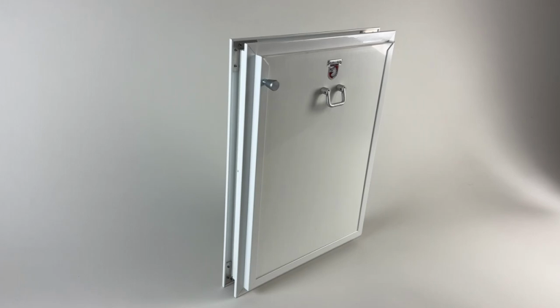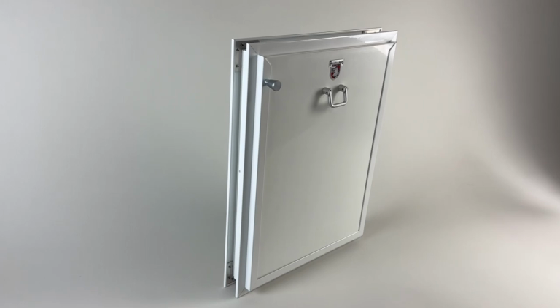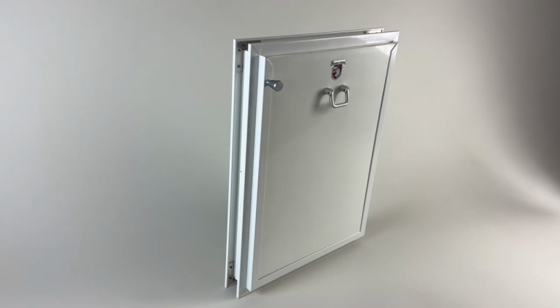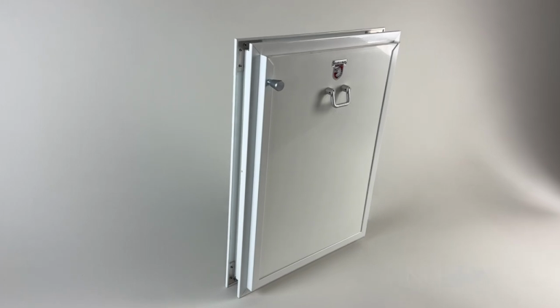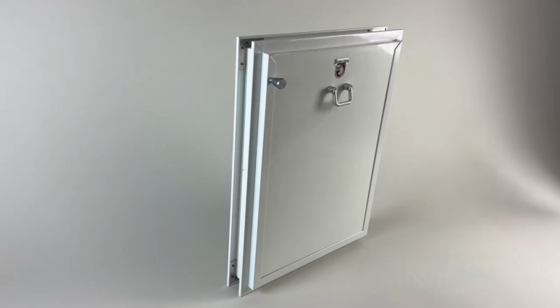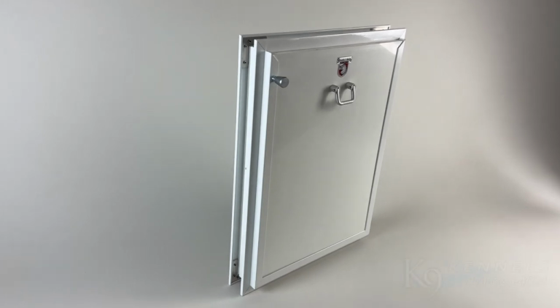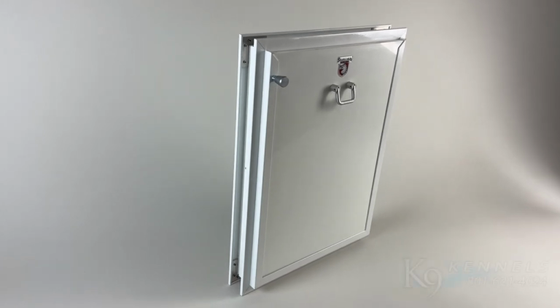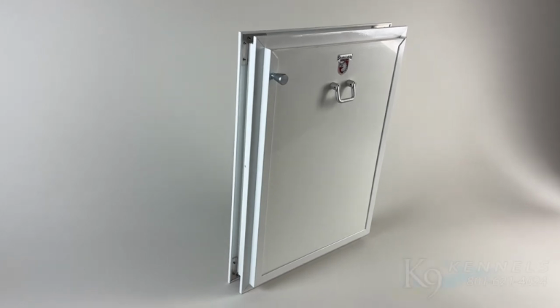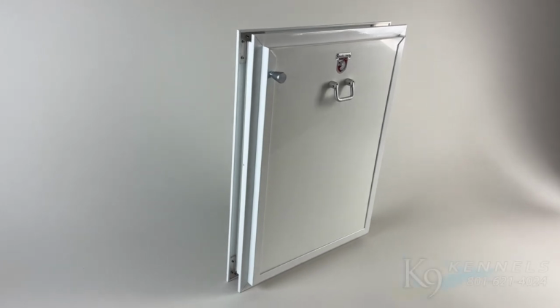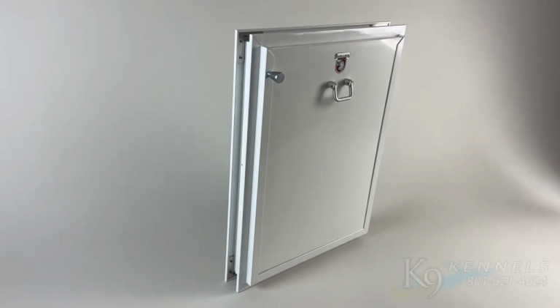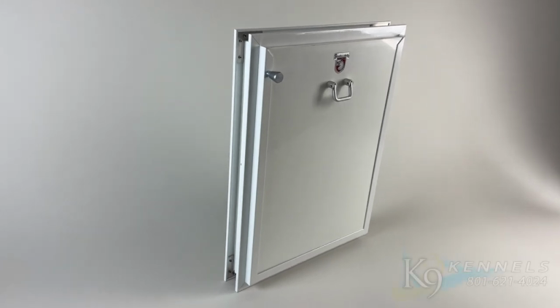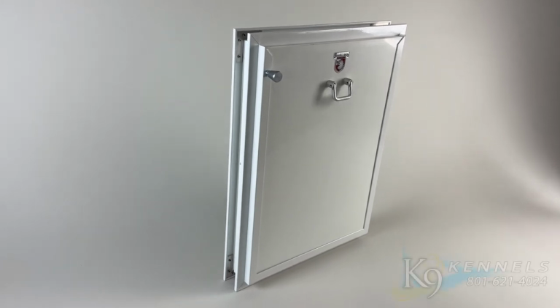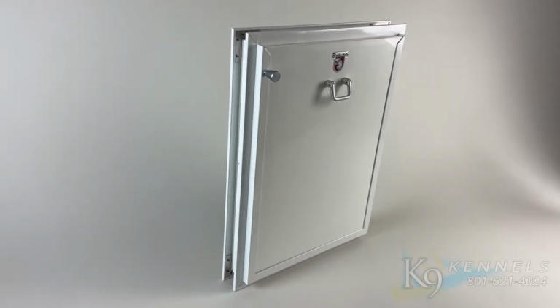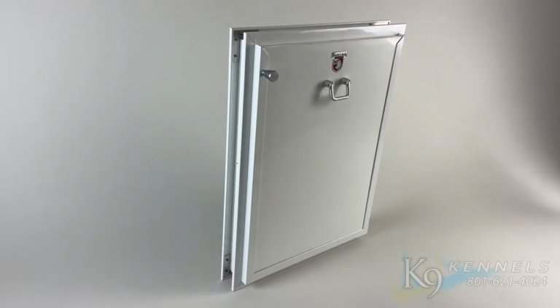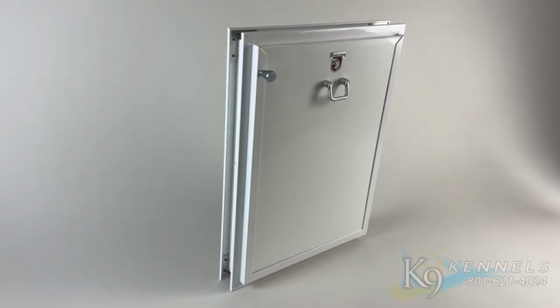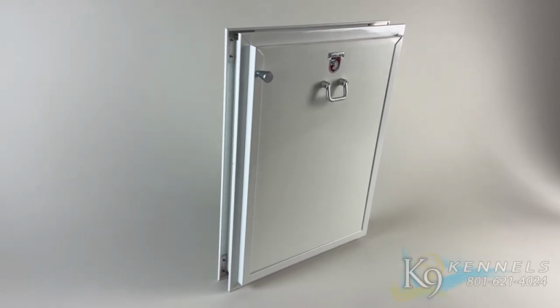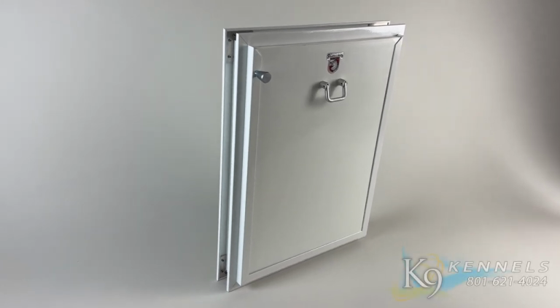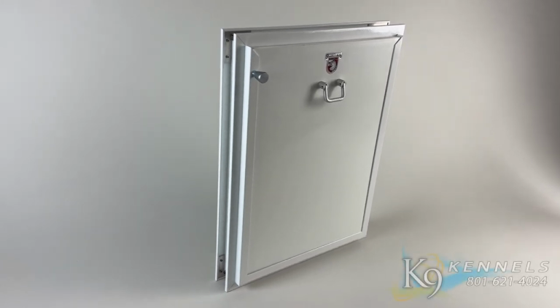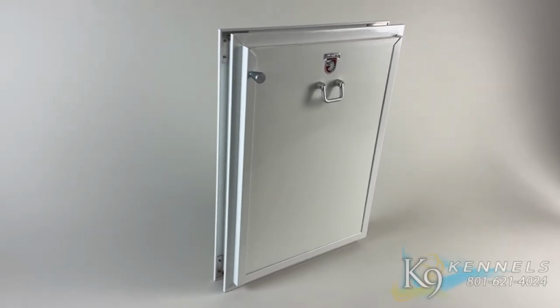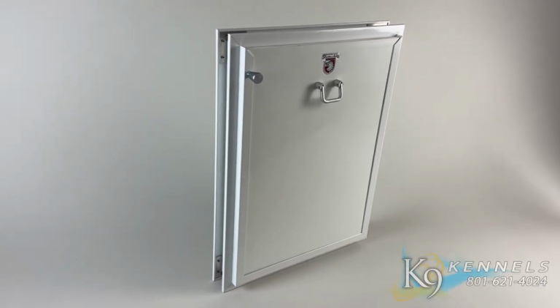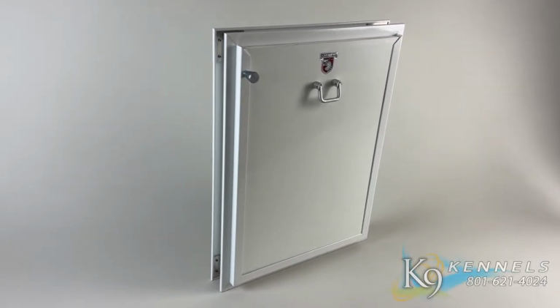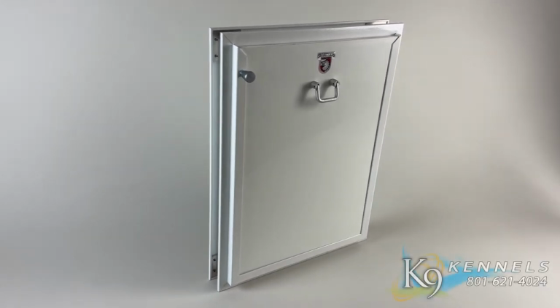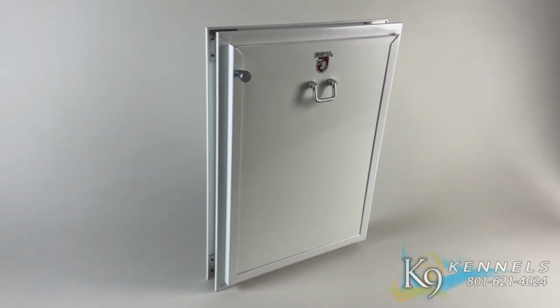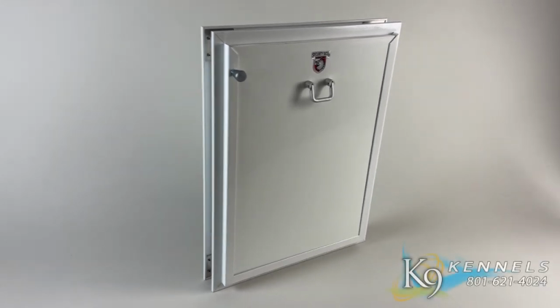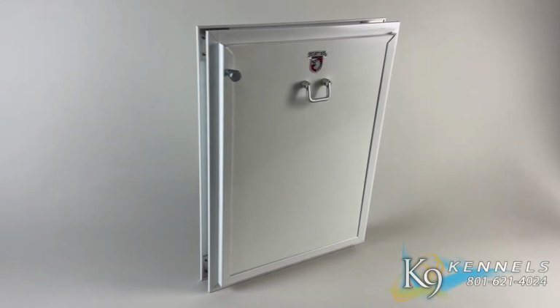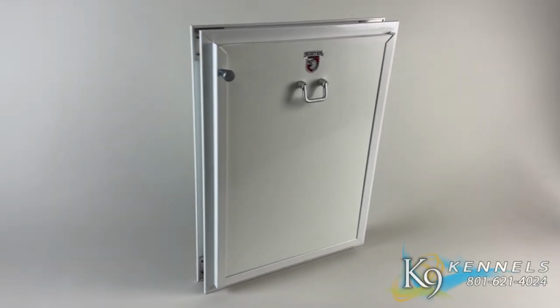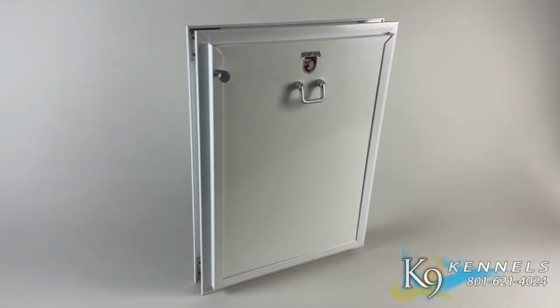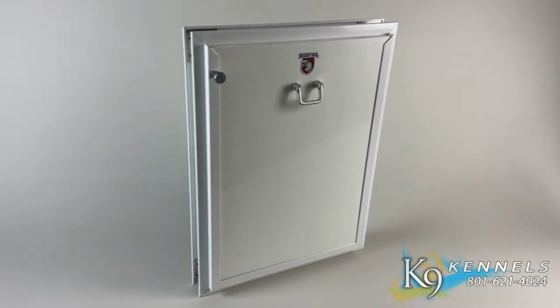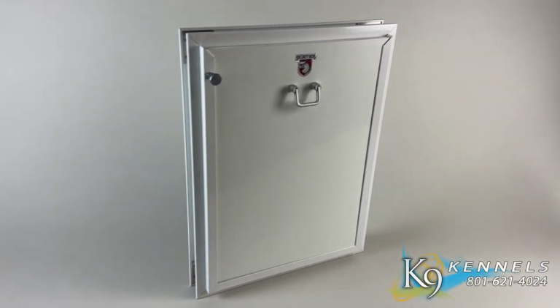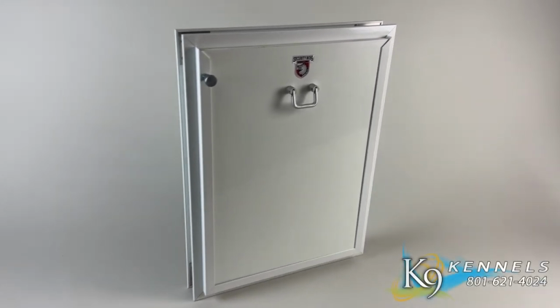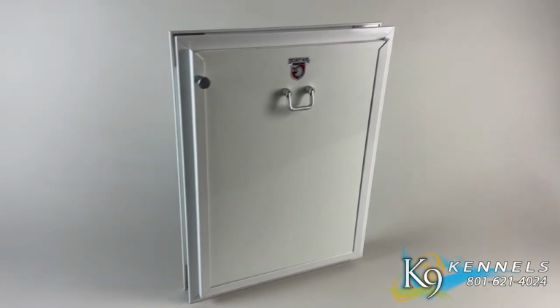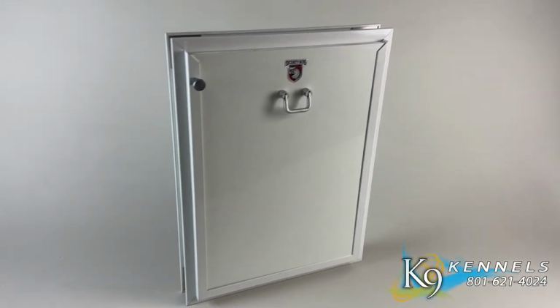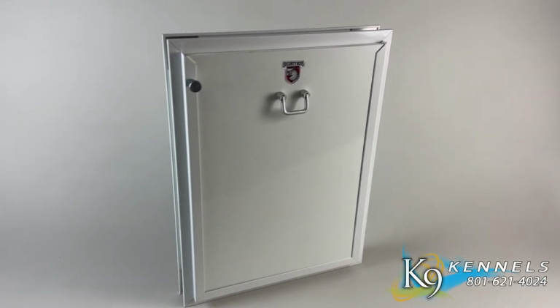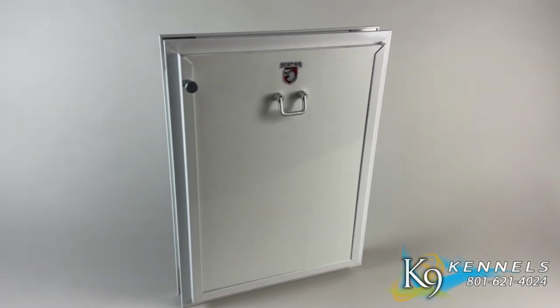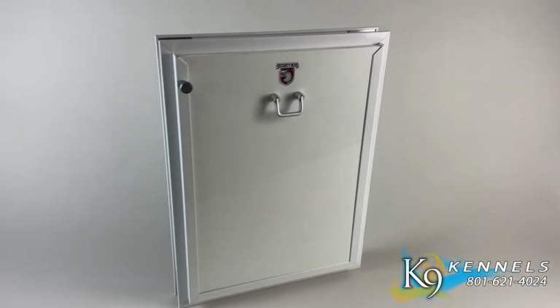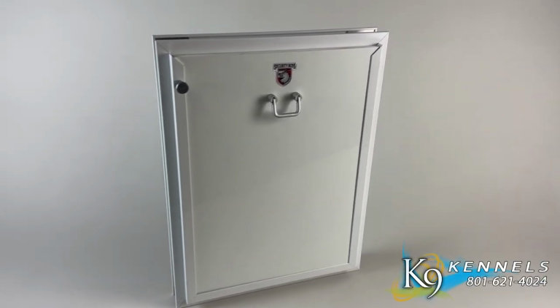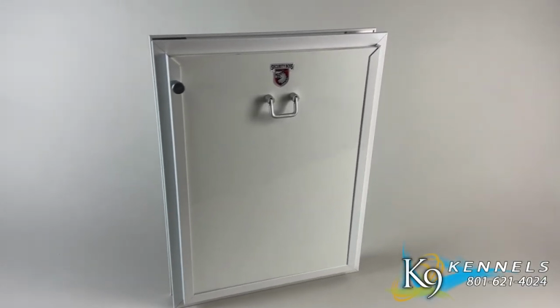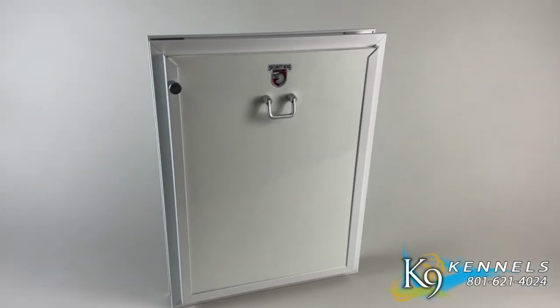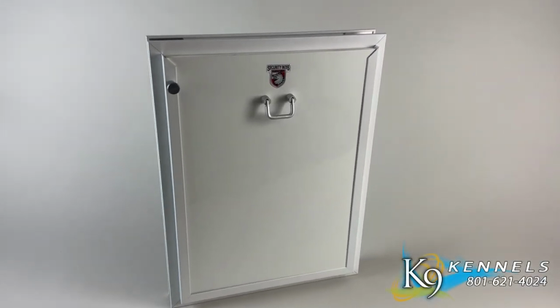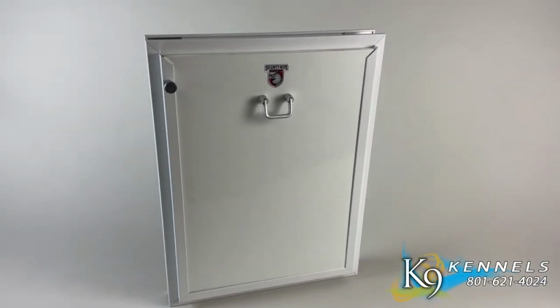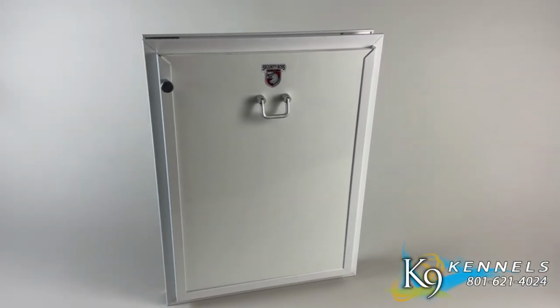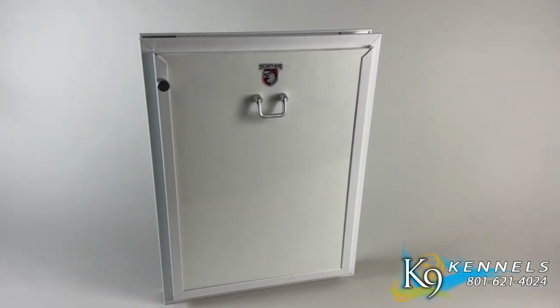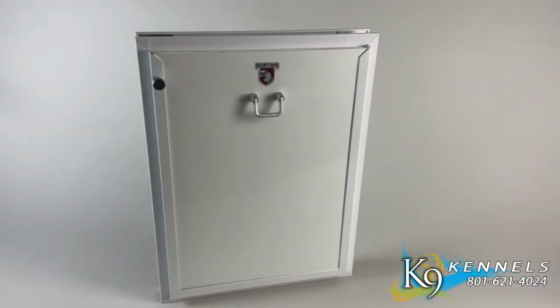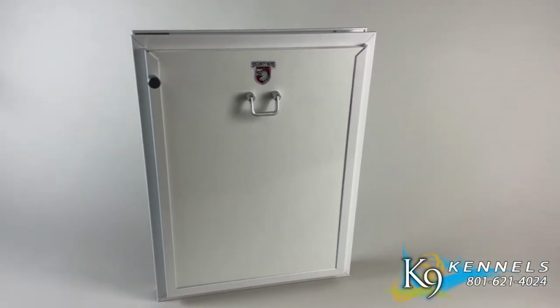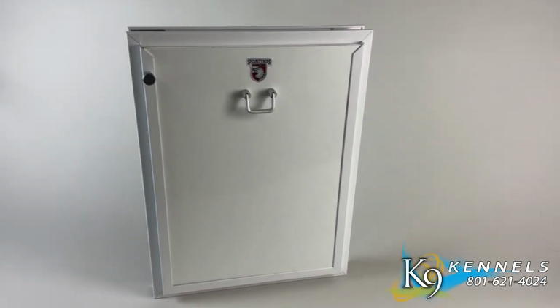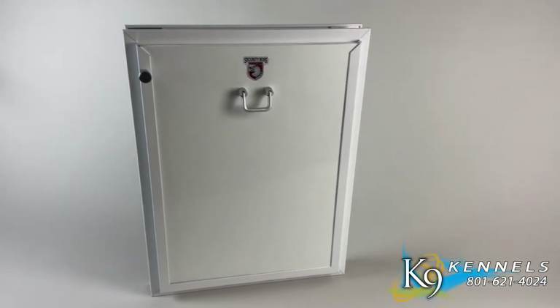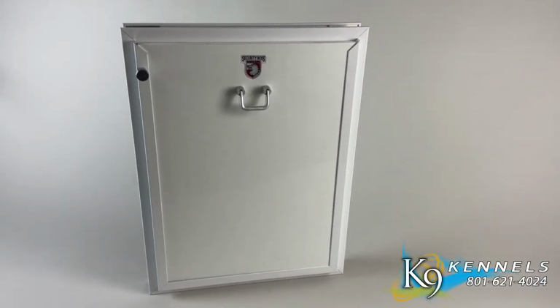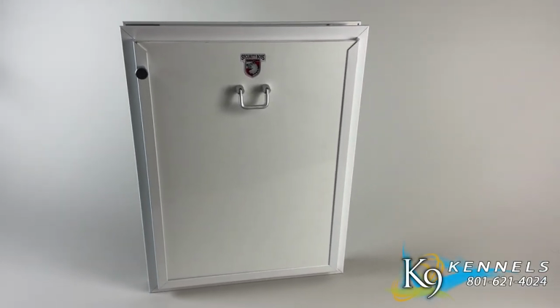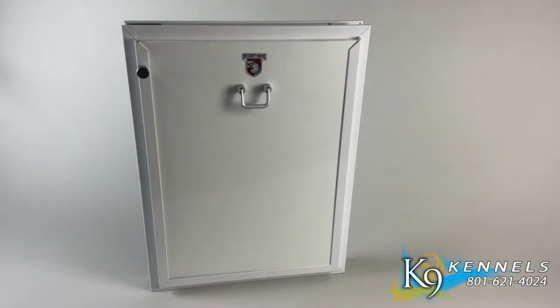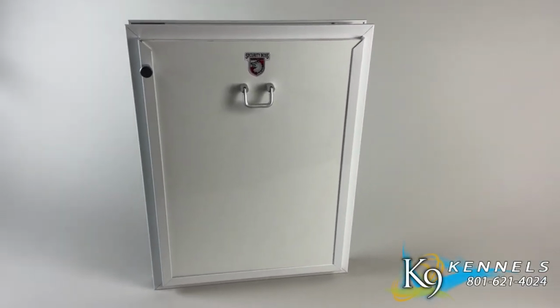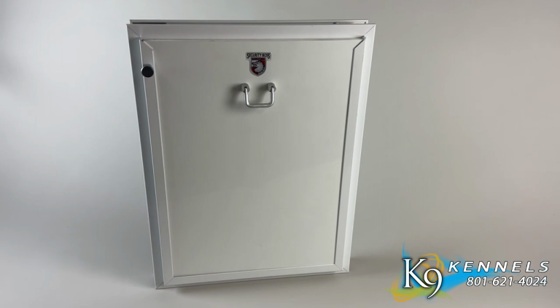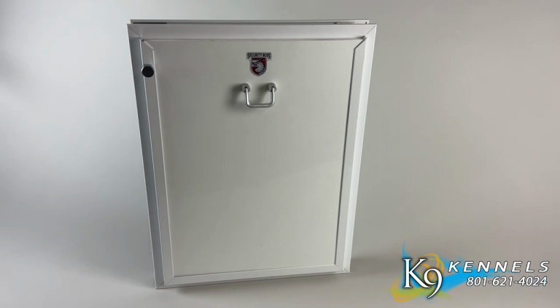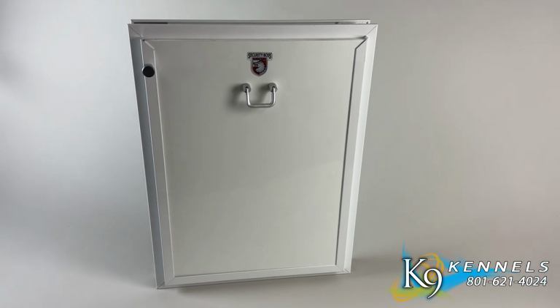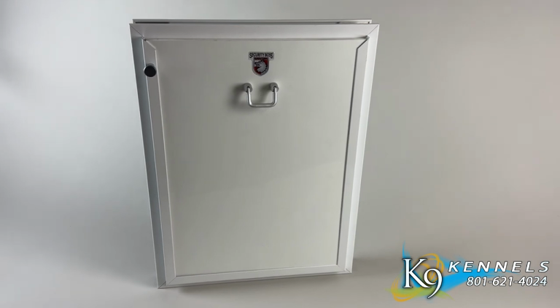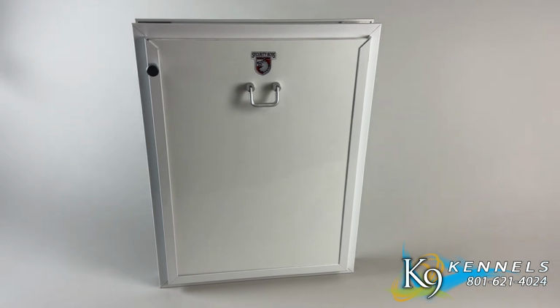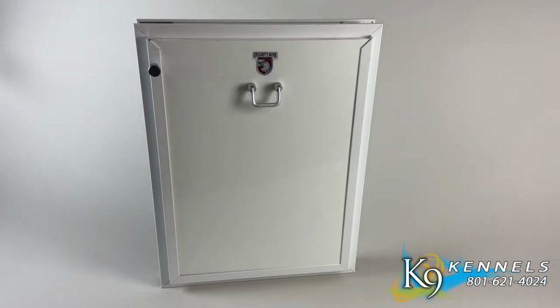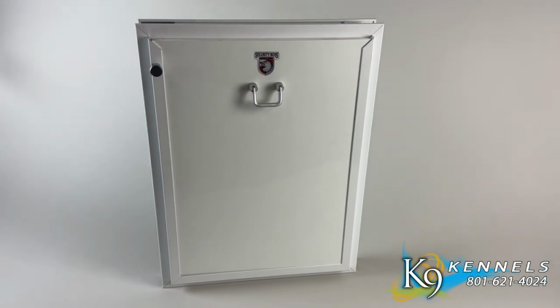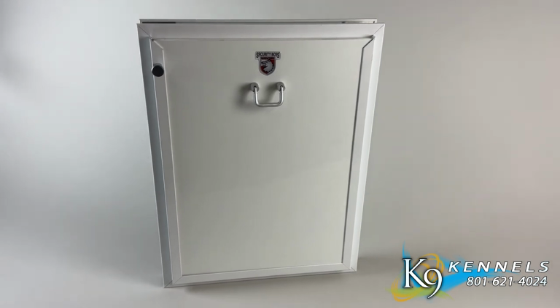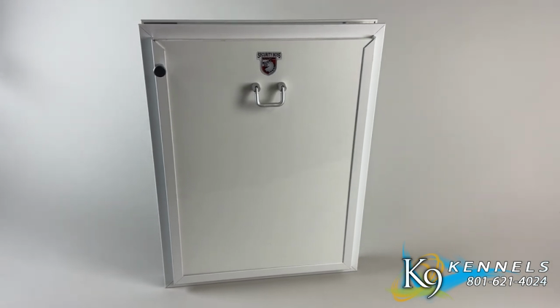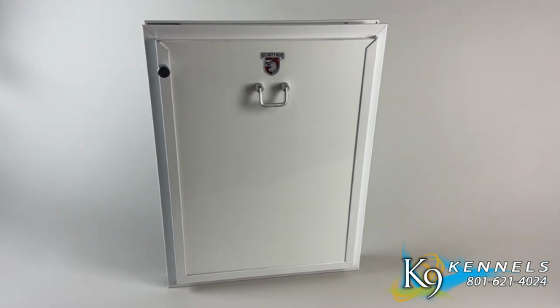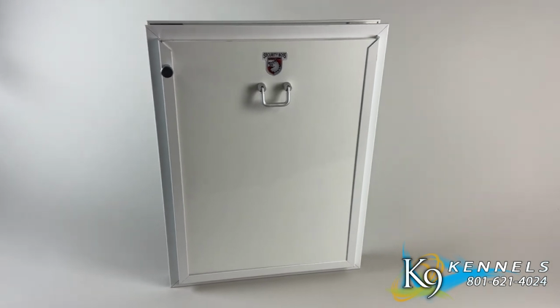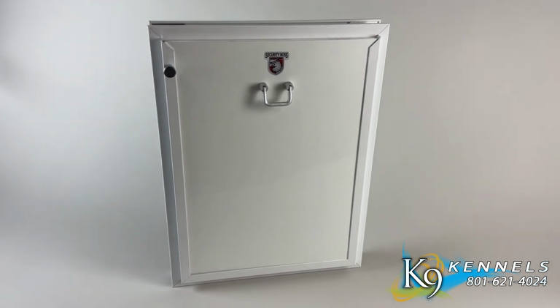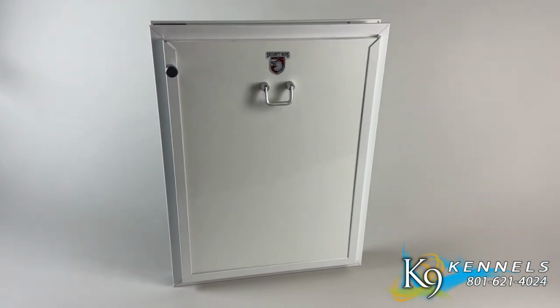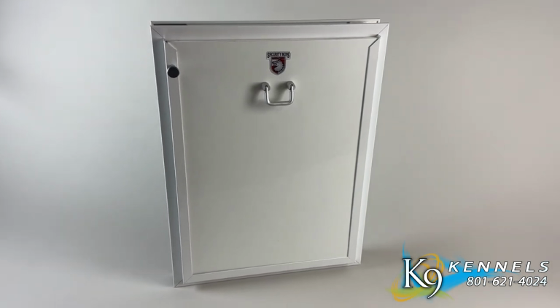The Canine Kennel Store door-mounted FortiSeal dog door. Elevate your pet's access with security and energy efficiency.